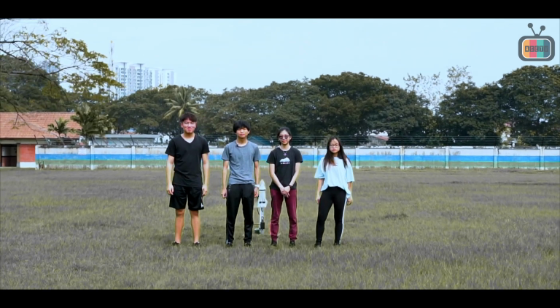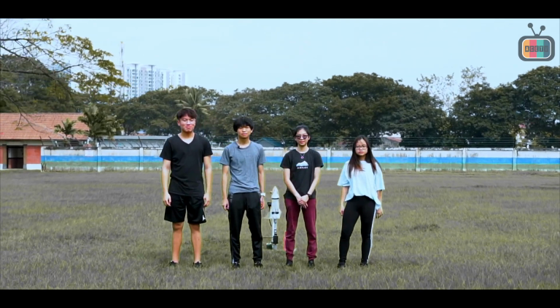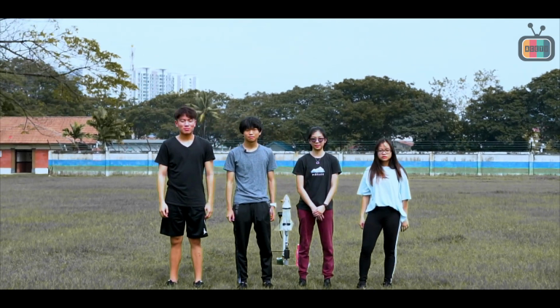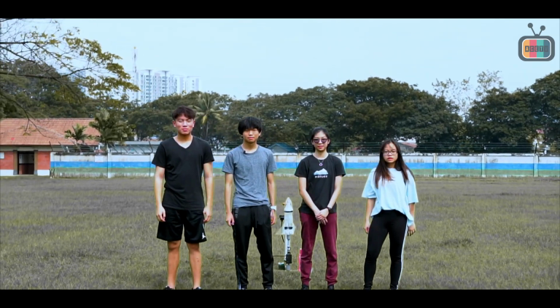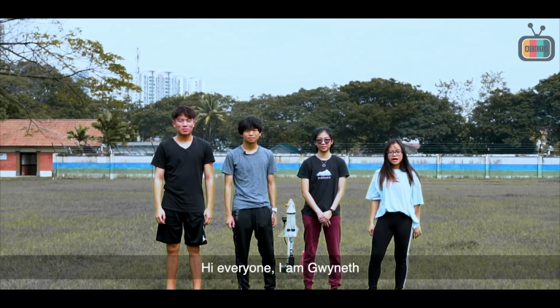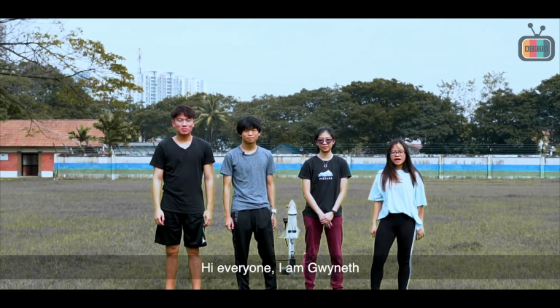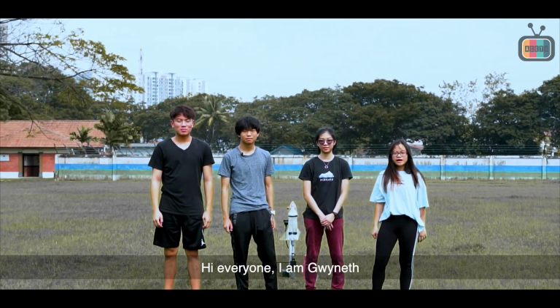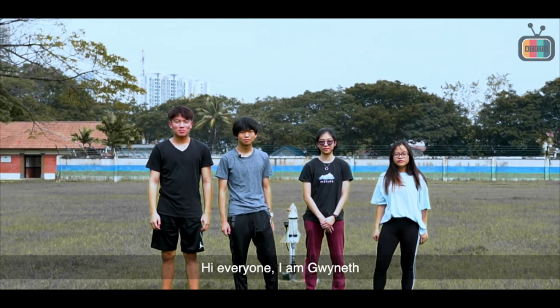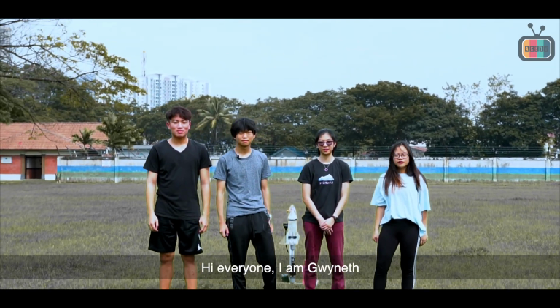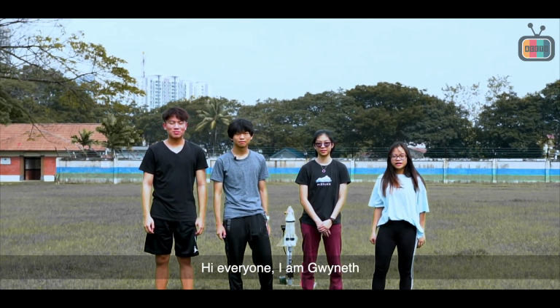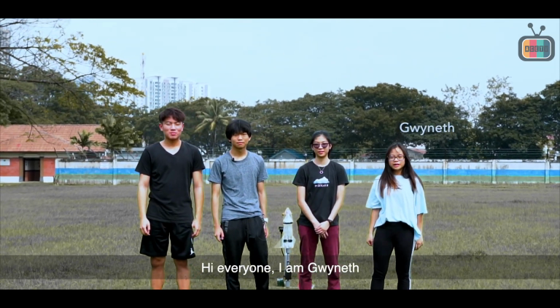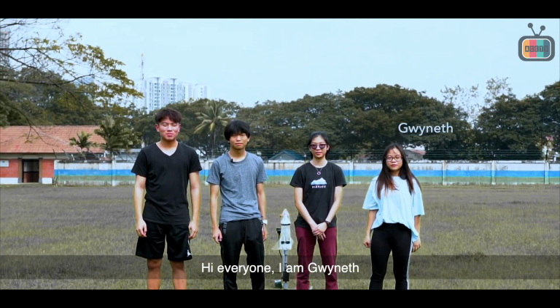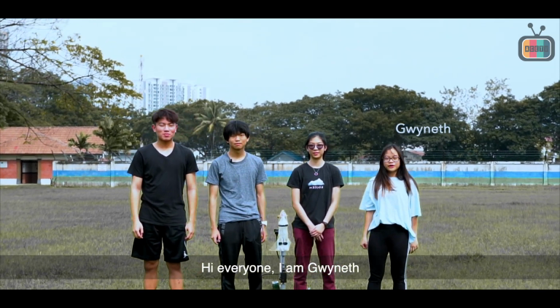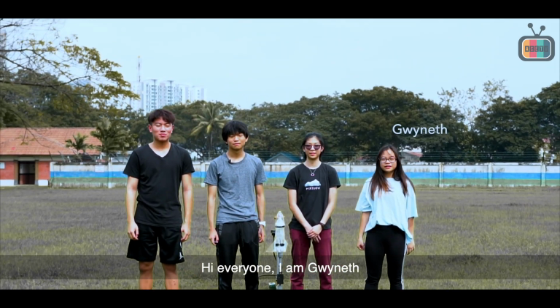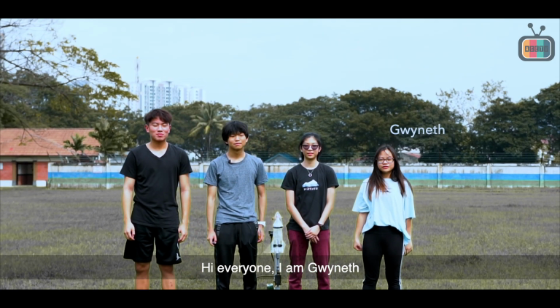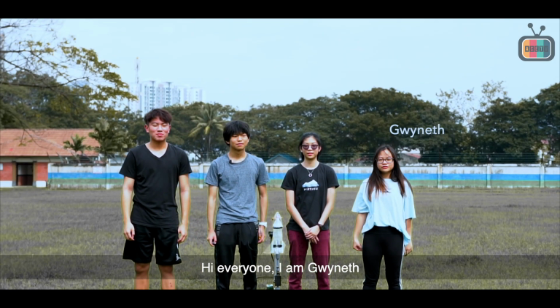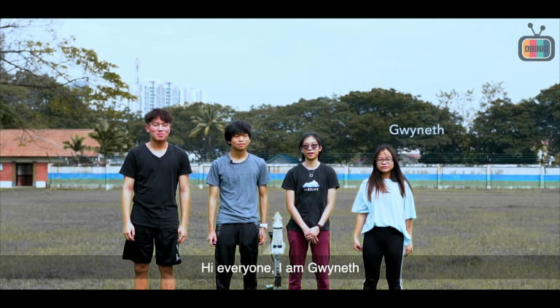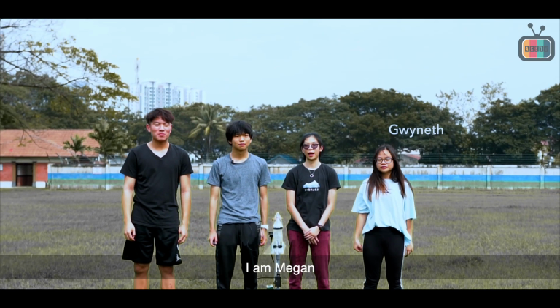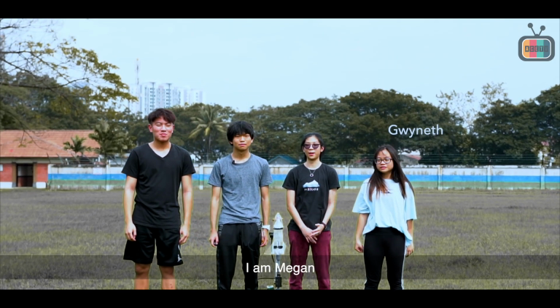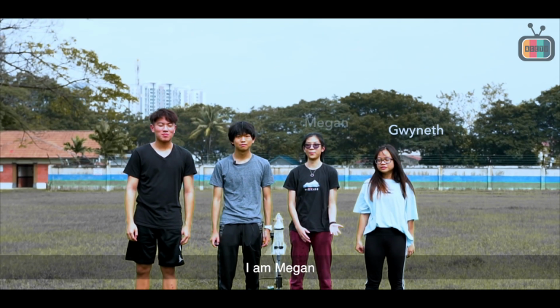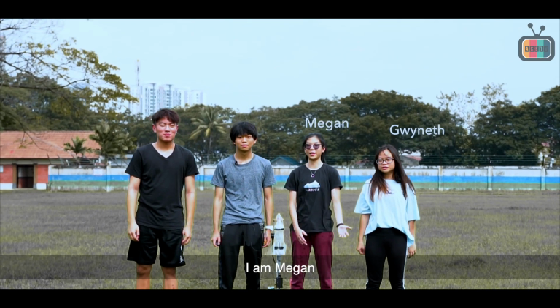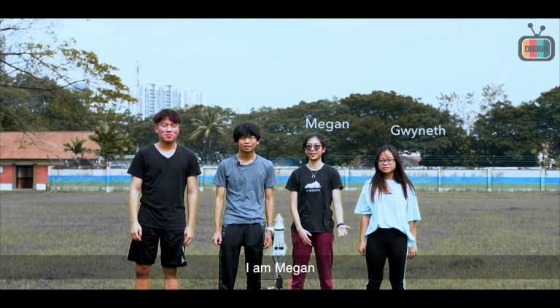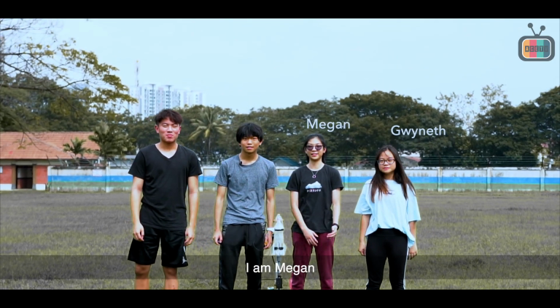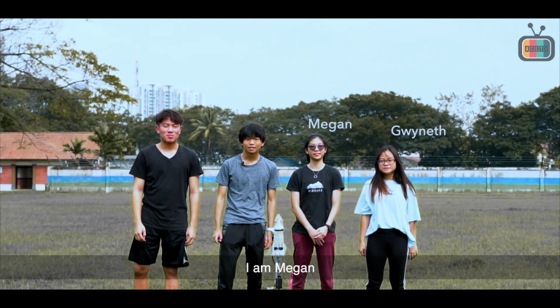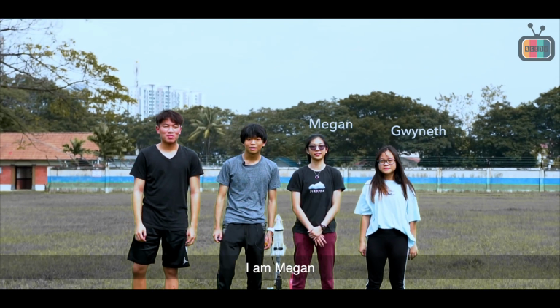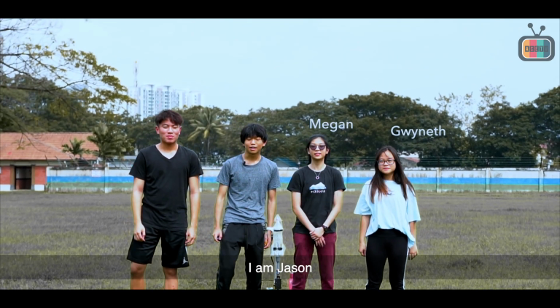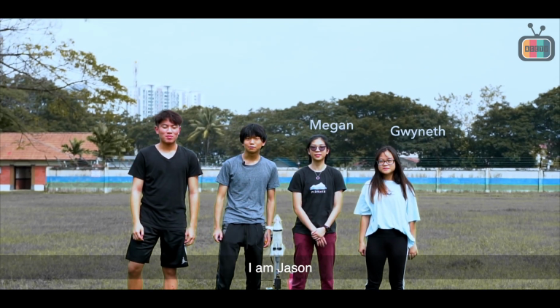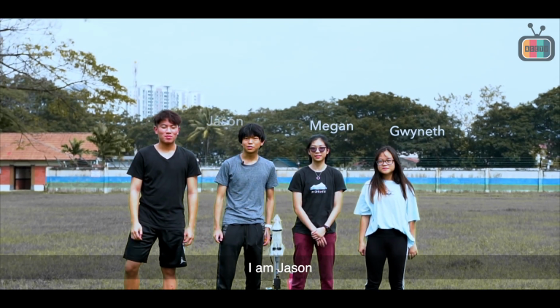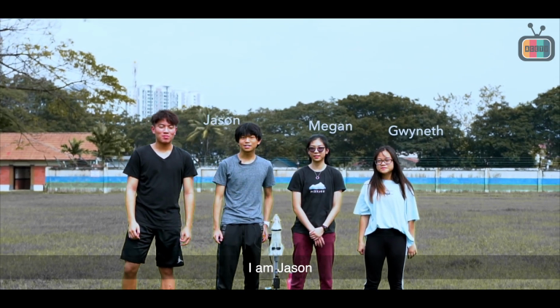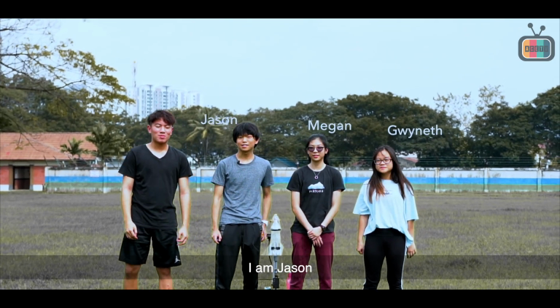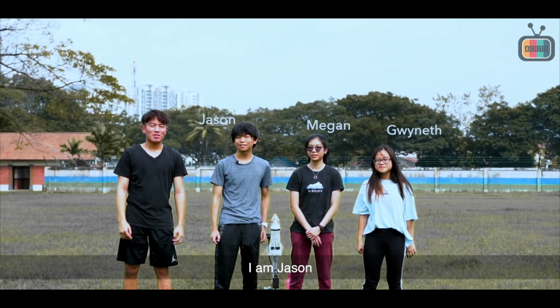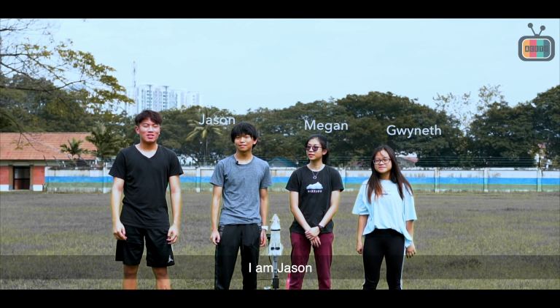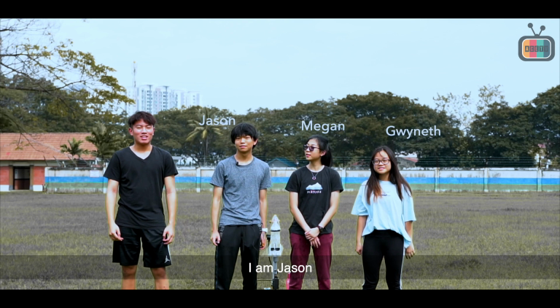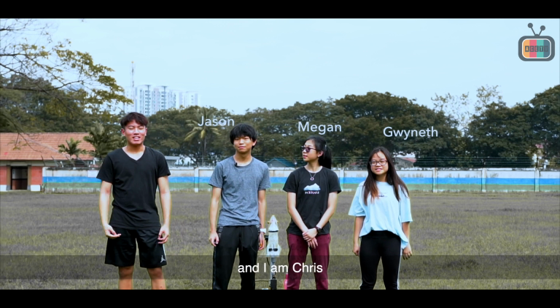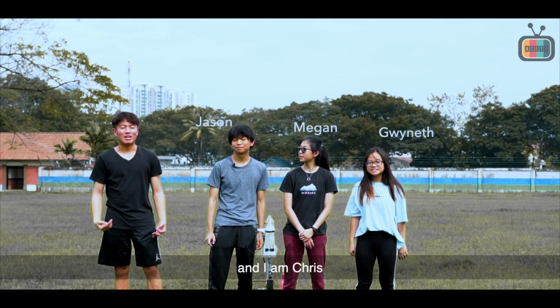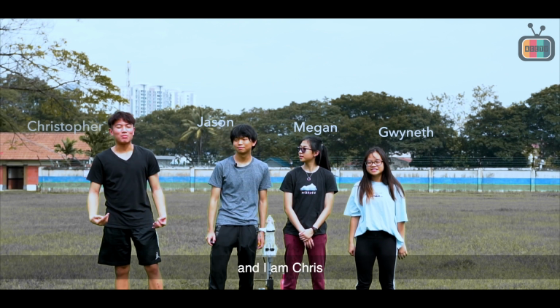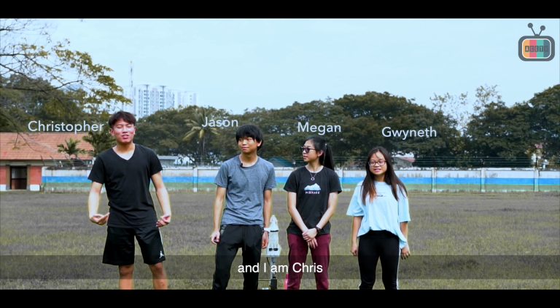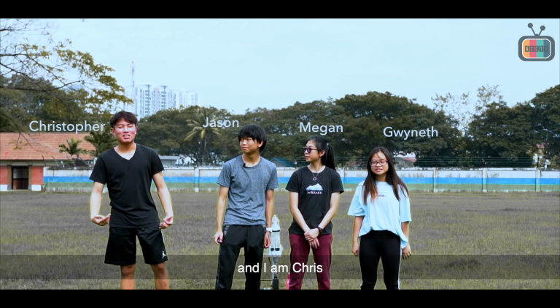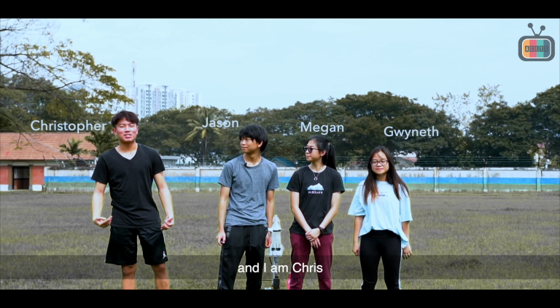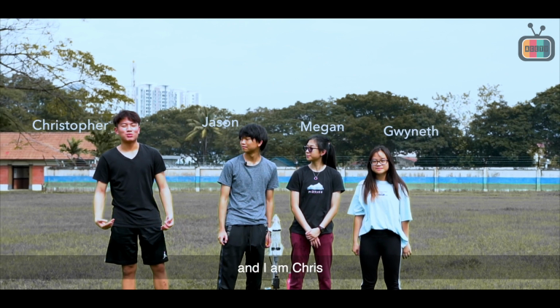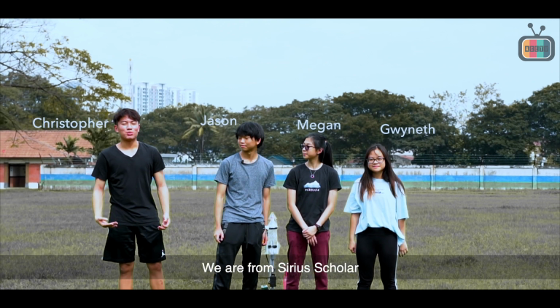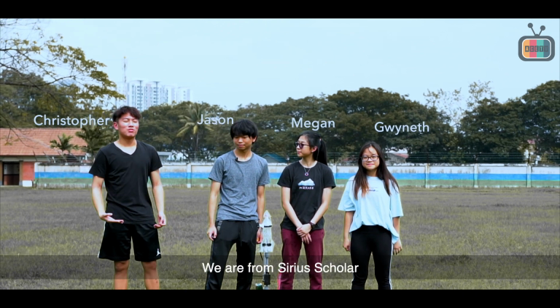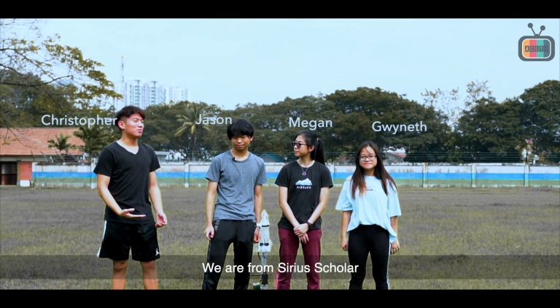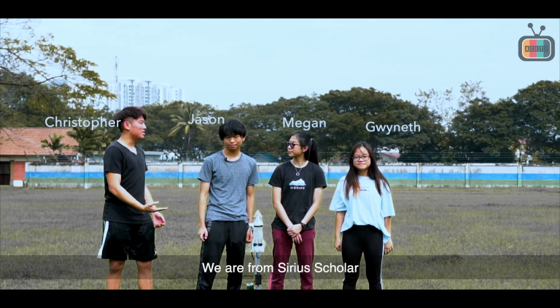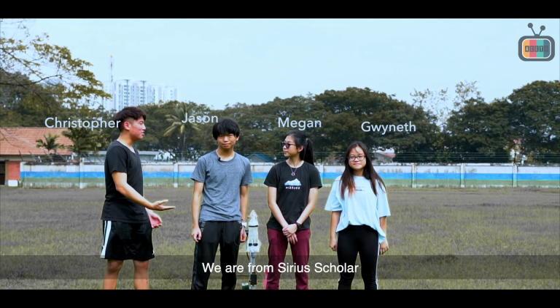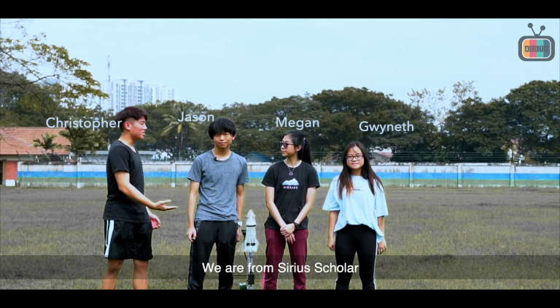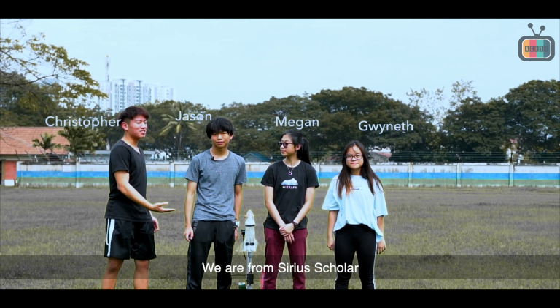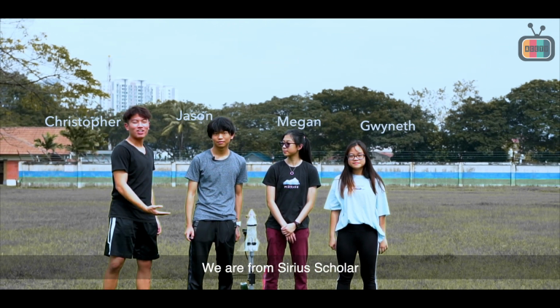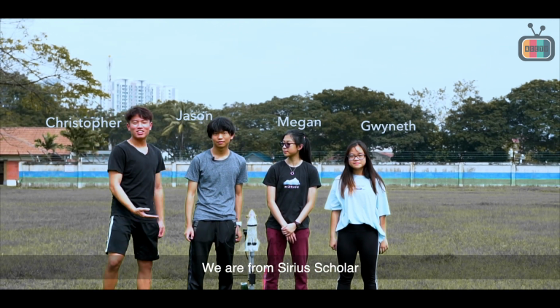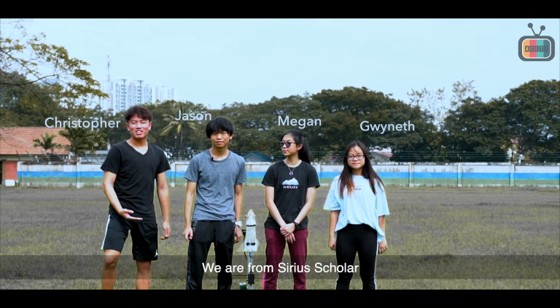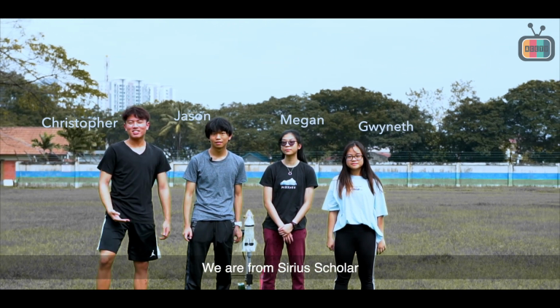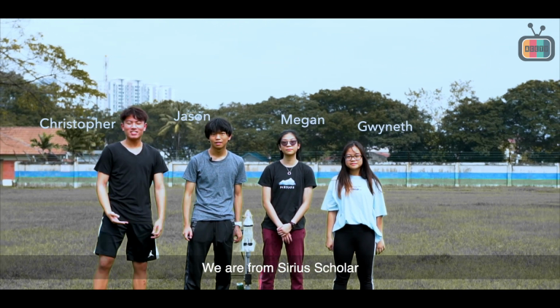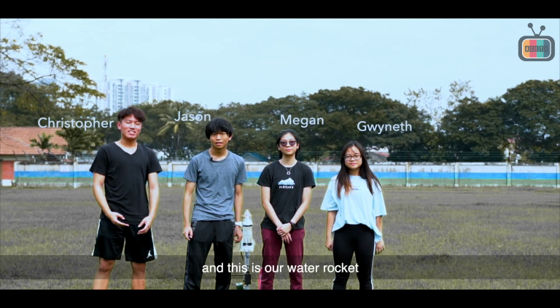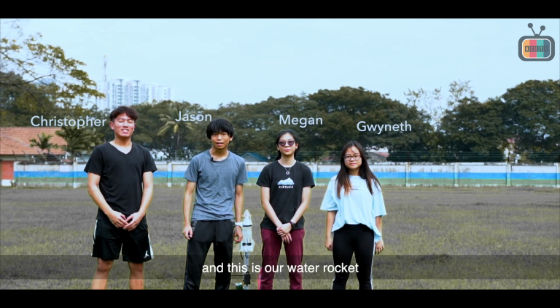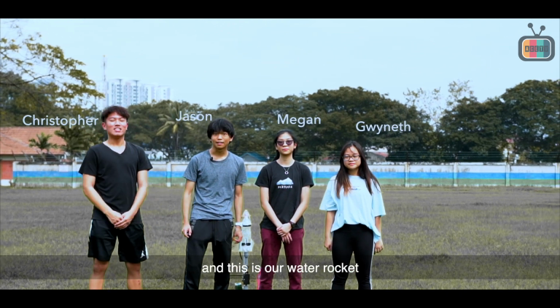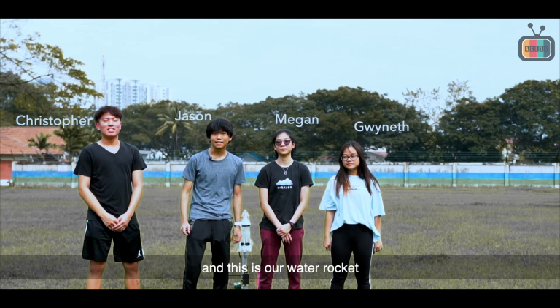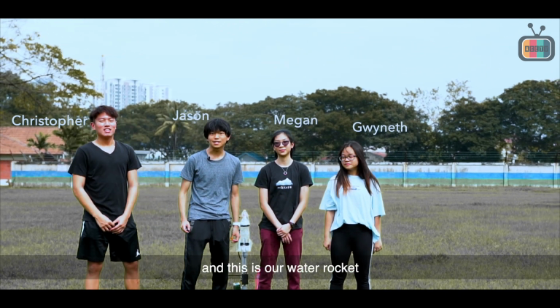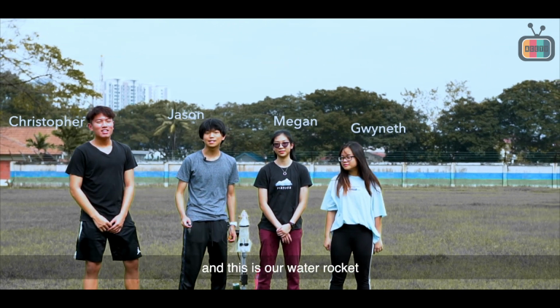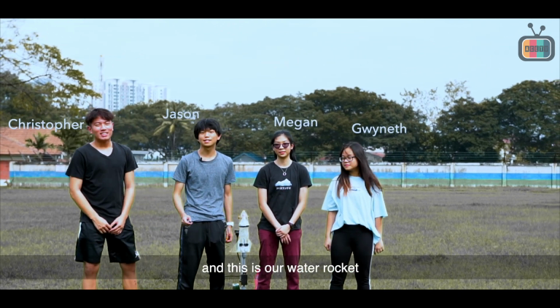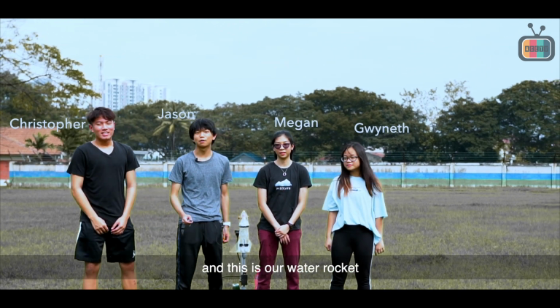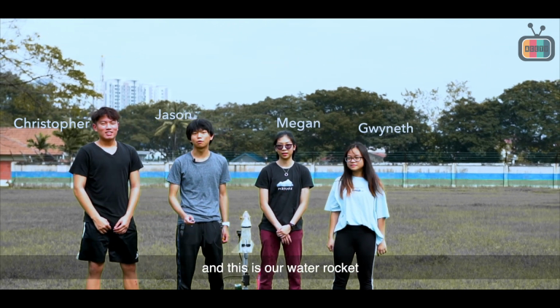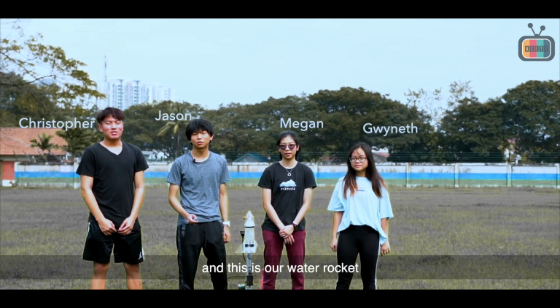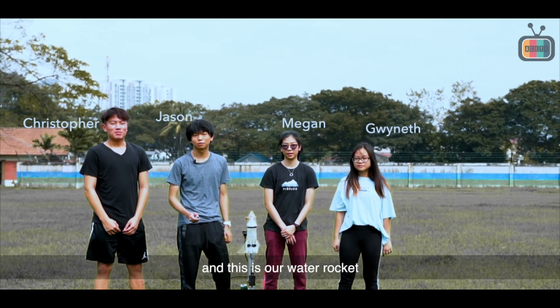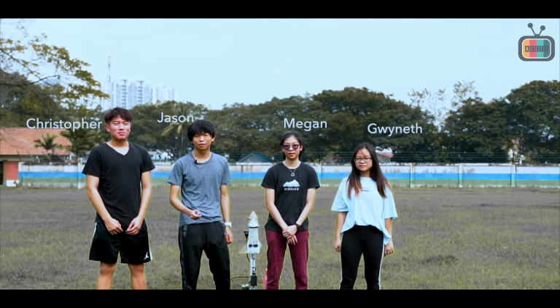Hi everyone, I'm Benham. I'm Megan. I'm Jason. And I'm Chris. We're from Syria Scholar, and this is our water rocket.